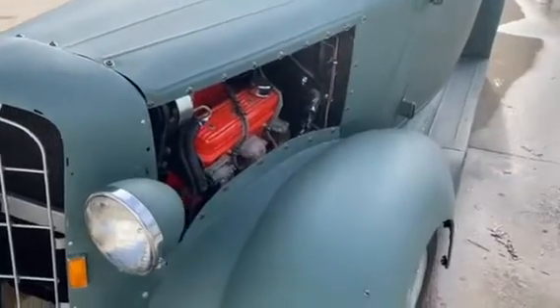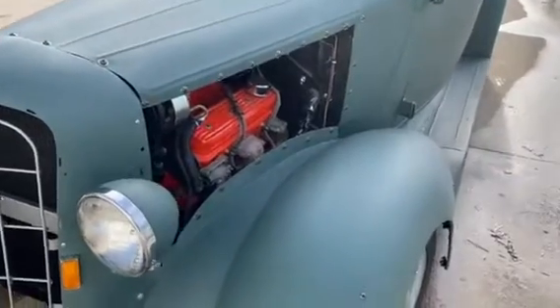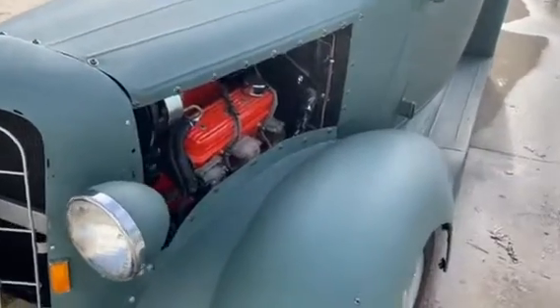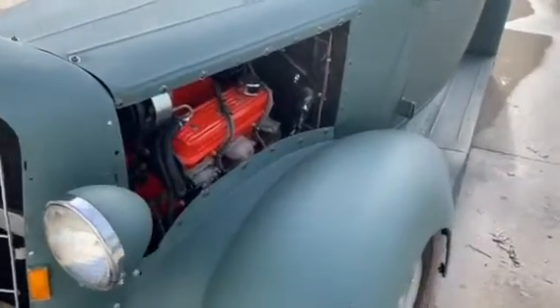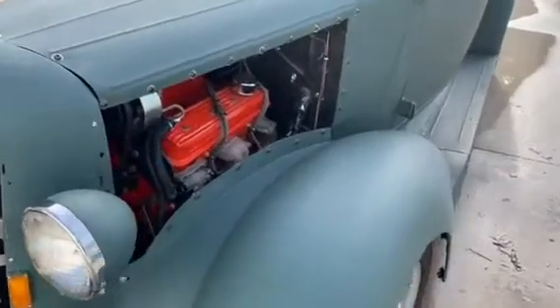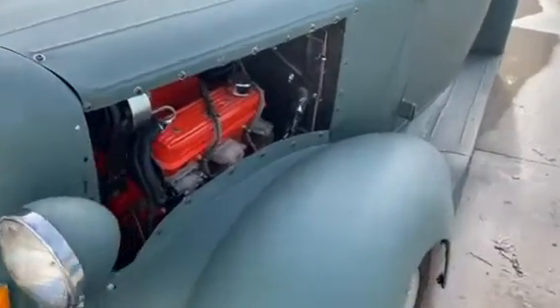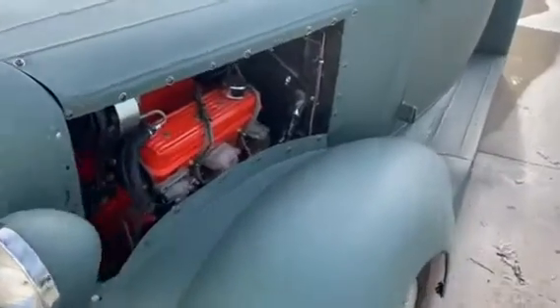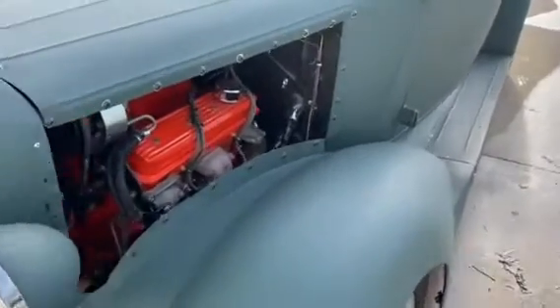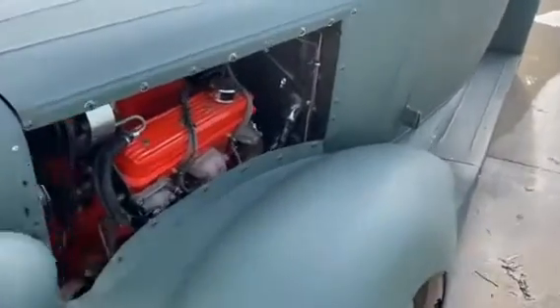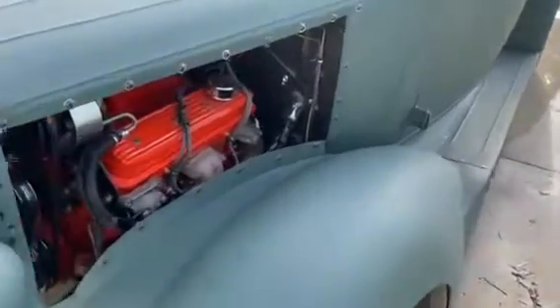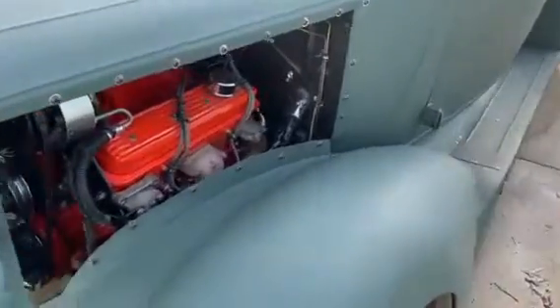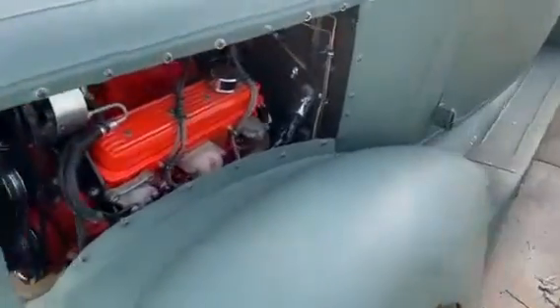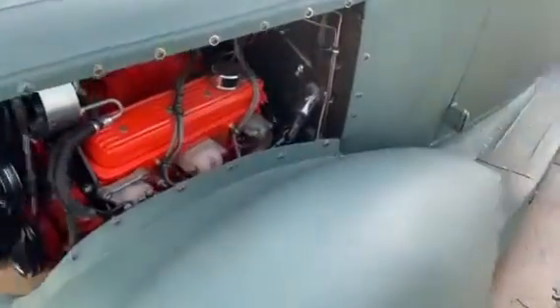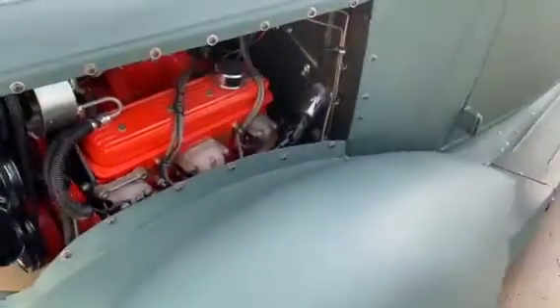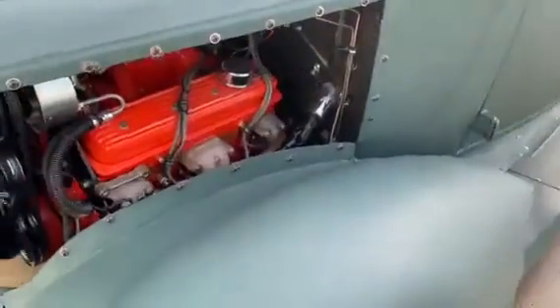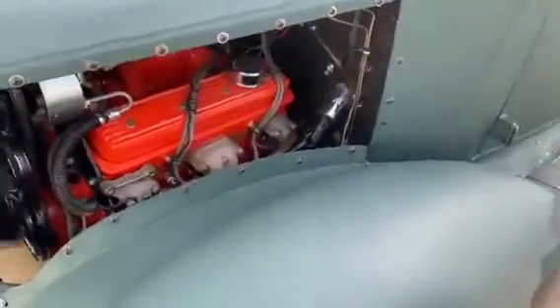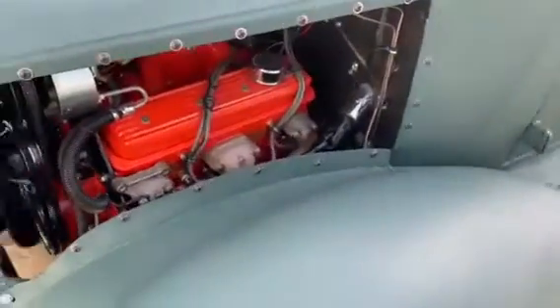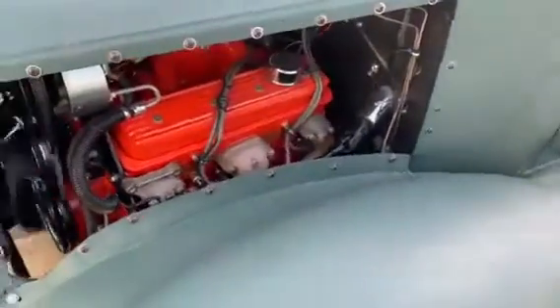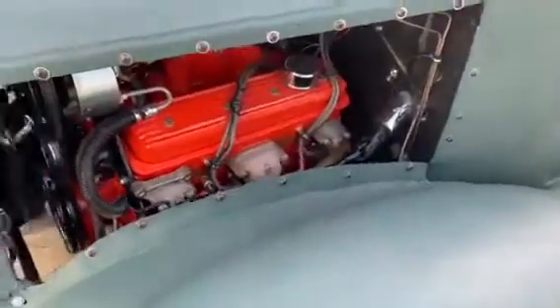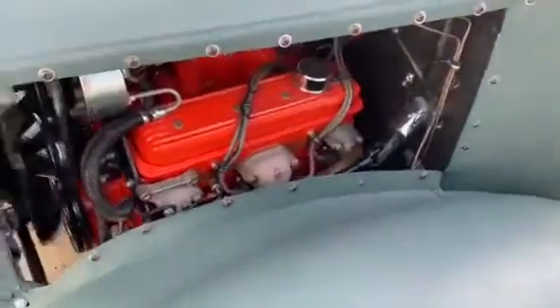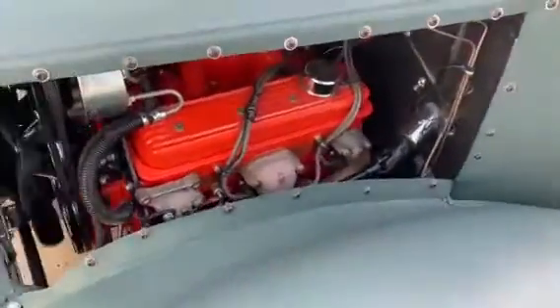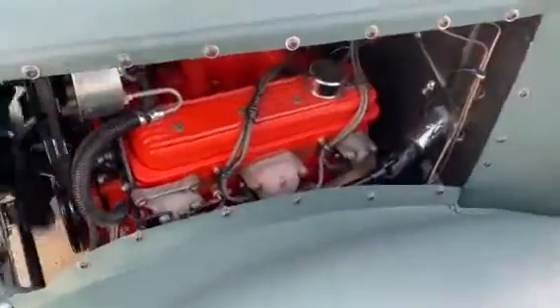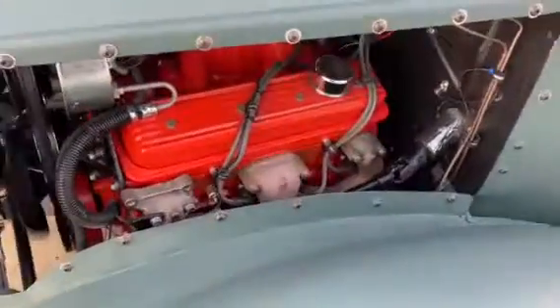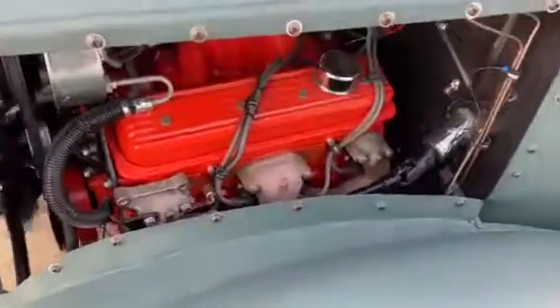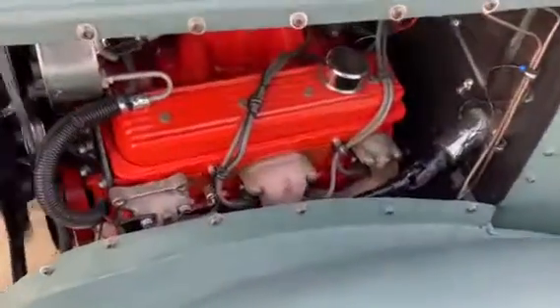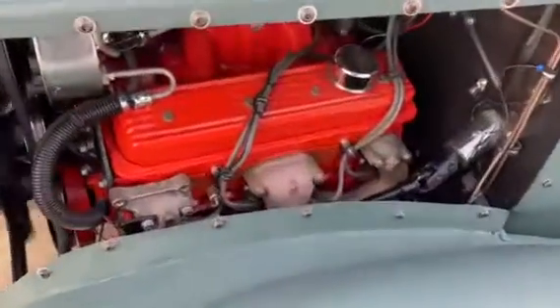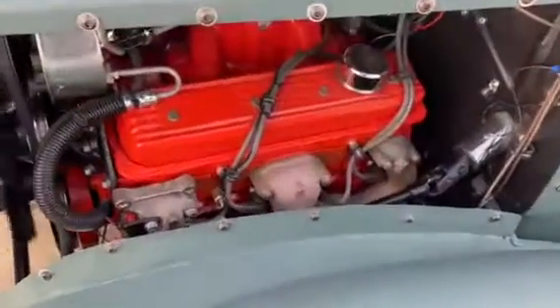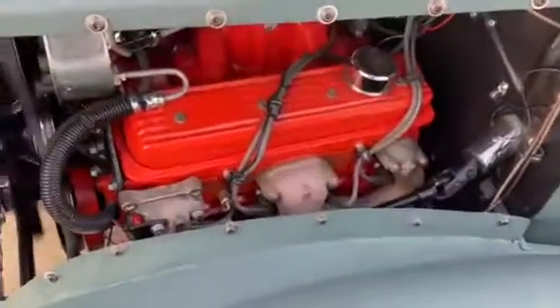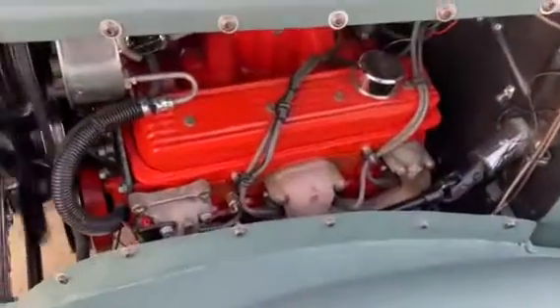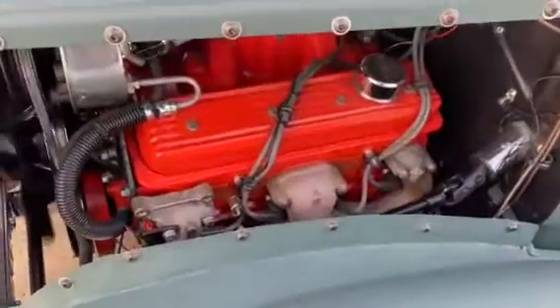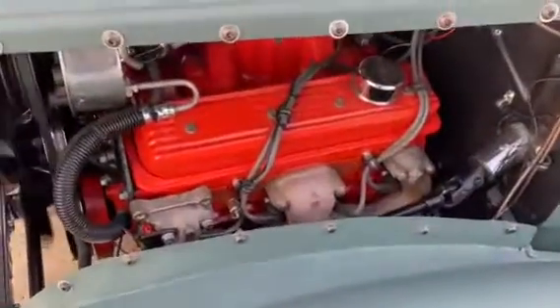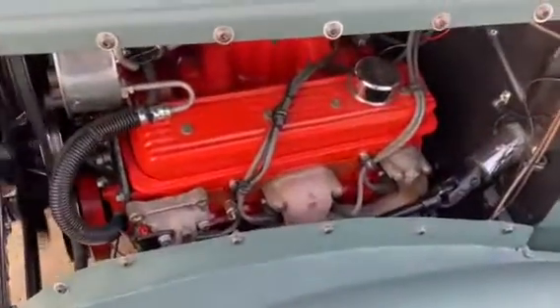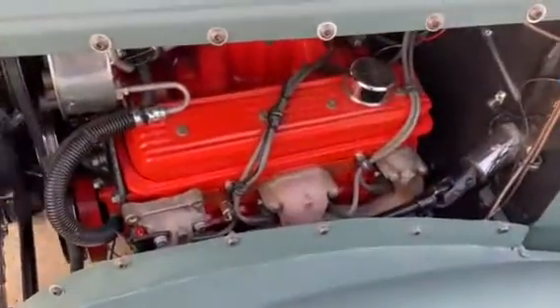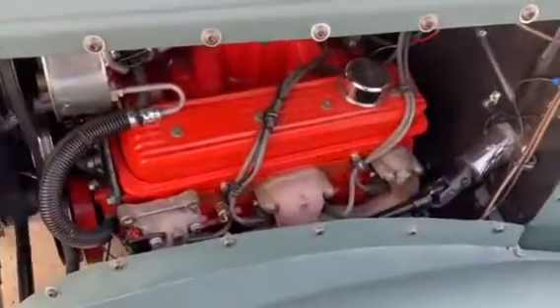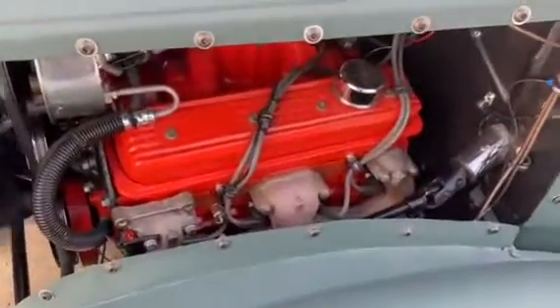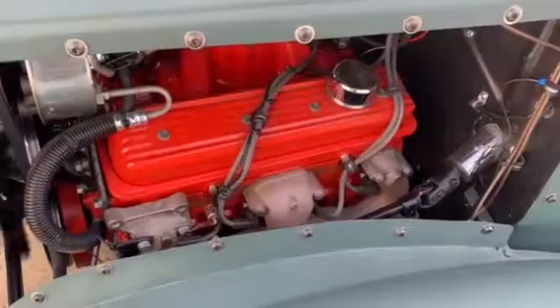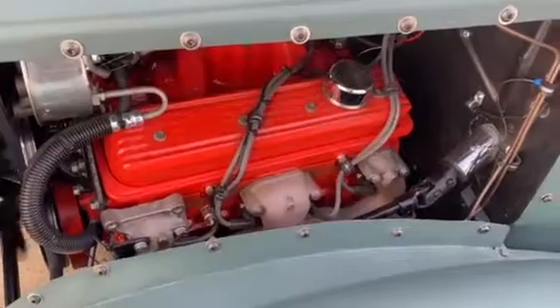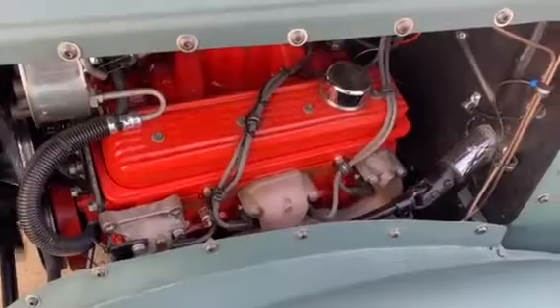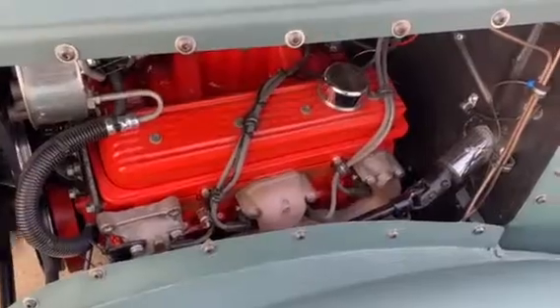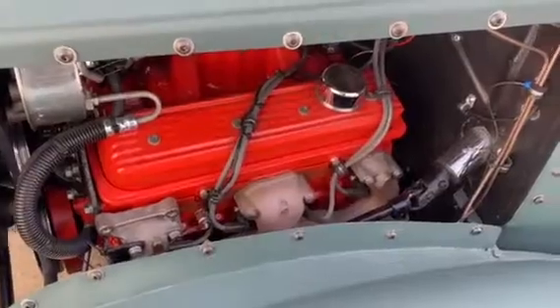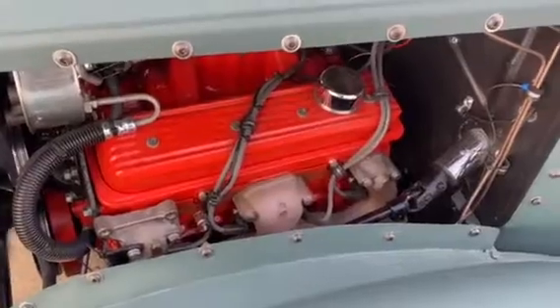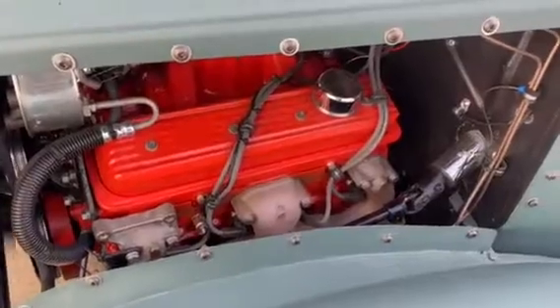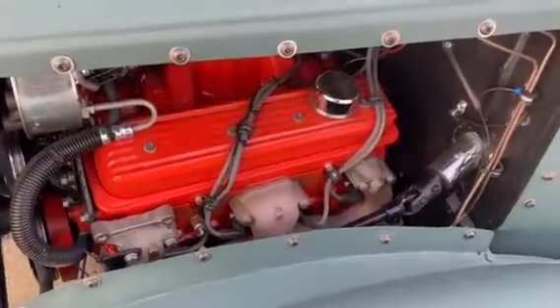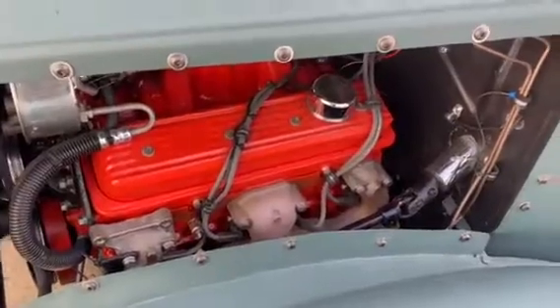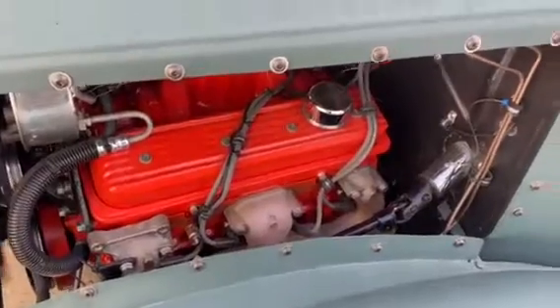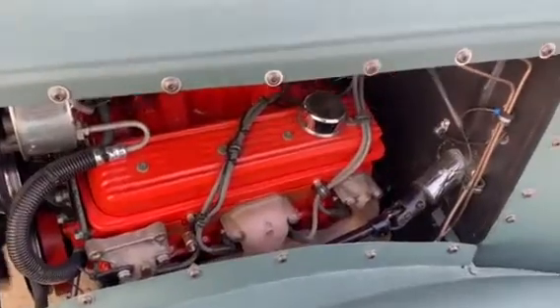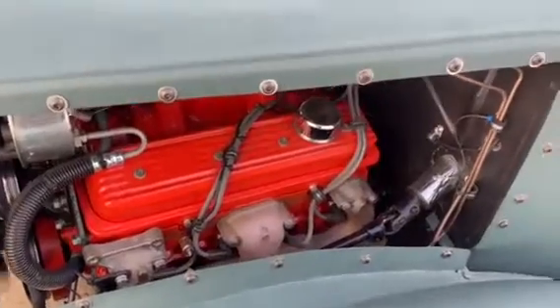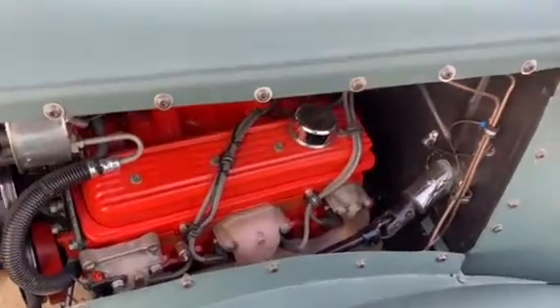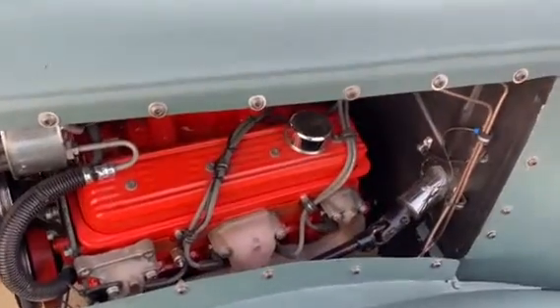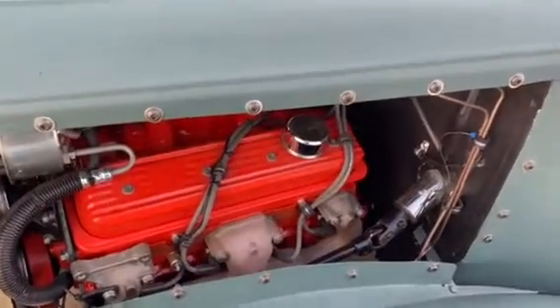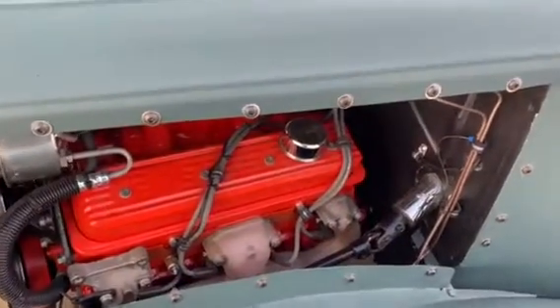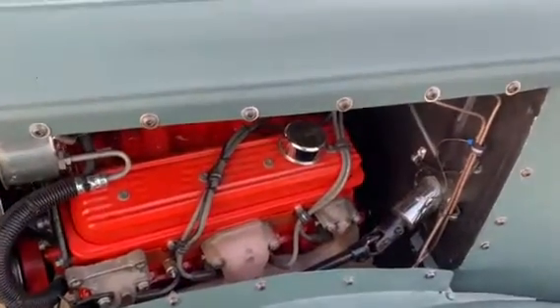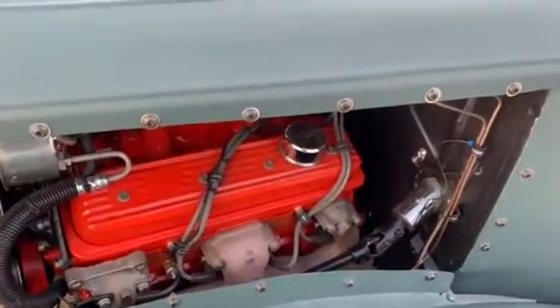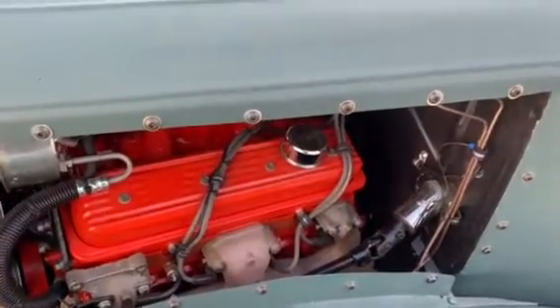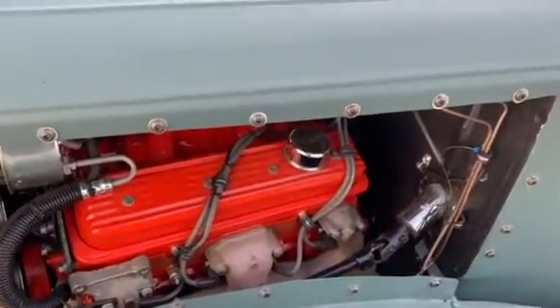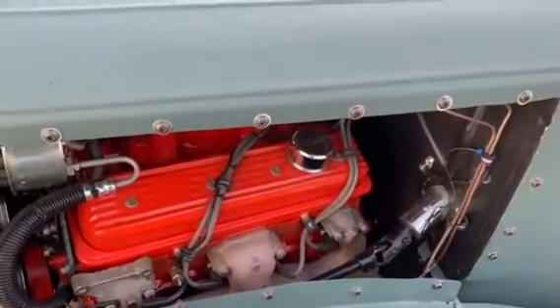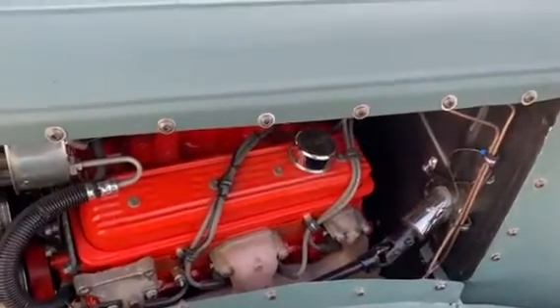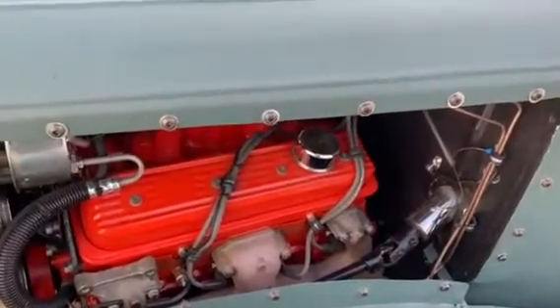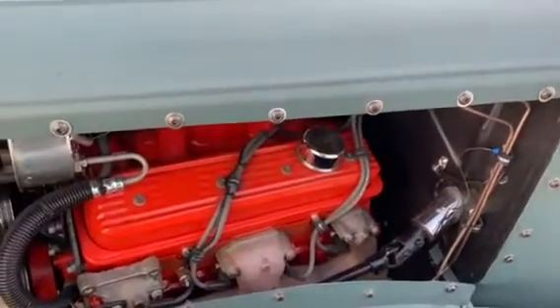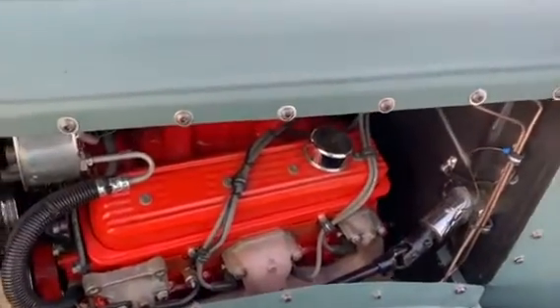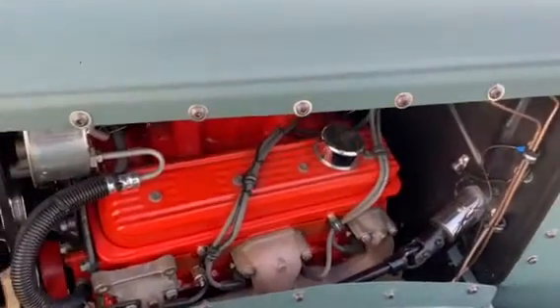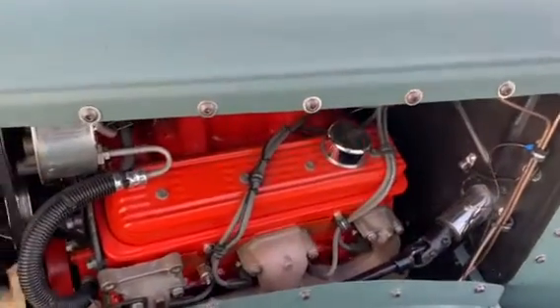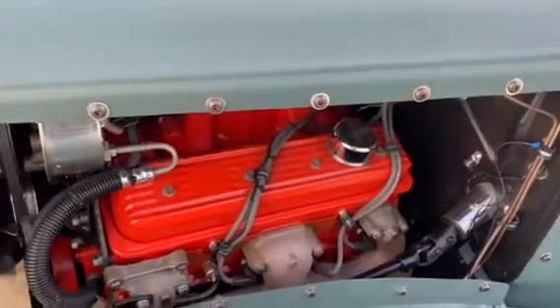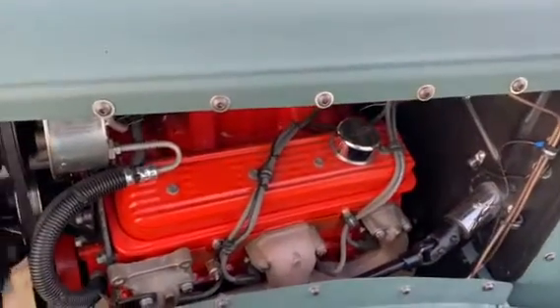Hi, this is Dirk from B&B Auto Sales here showing you a 1930 Dodge Street Rod, Rat Rod, whatever you want to call it.